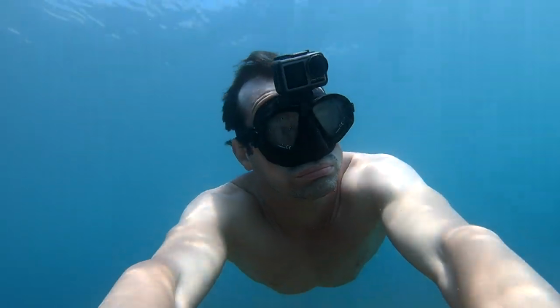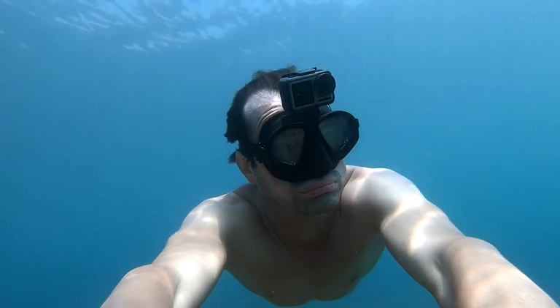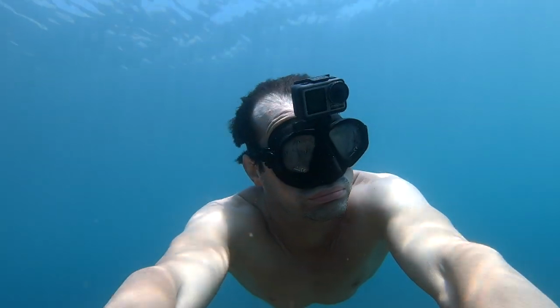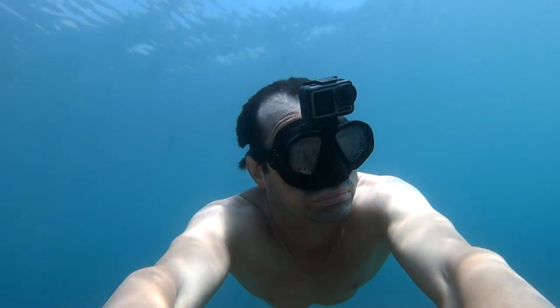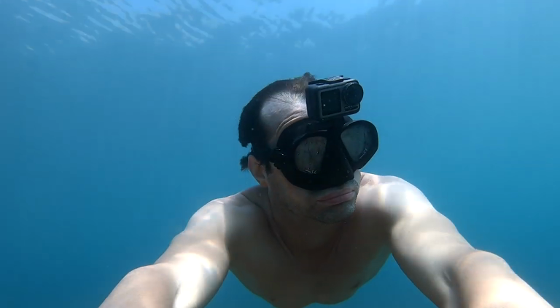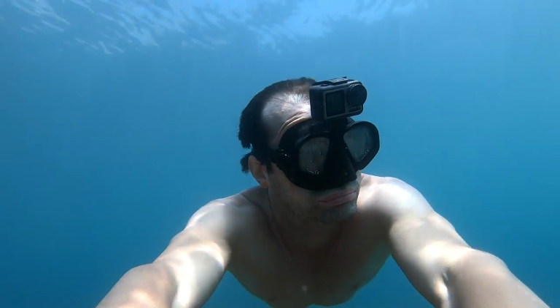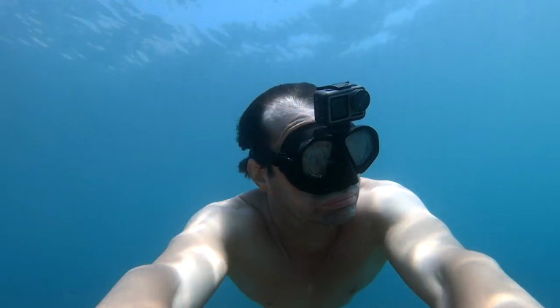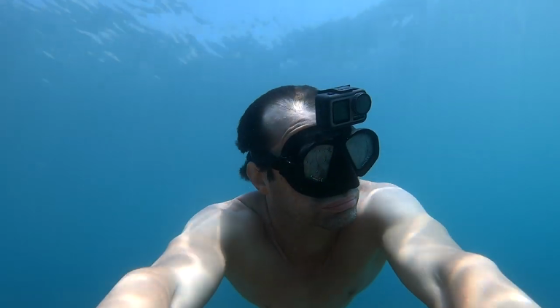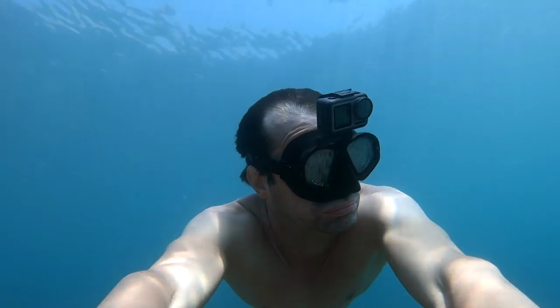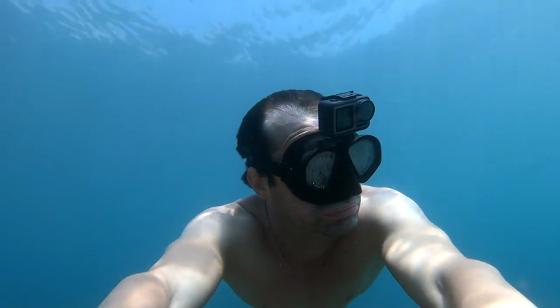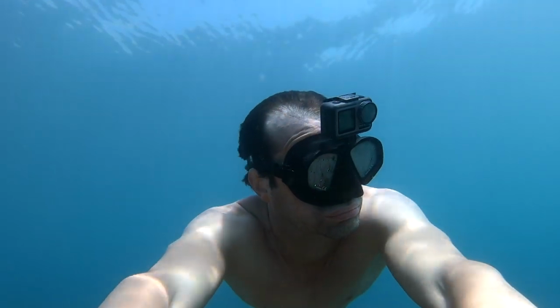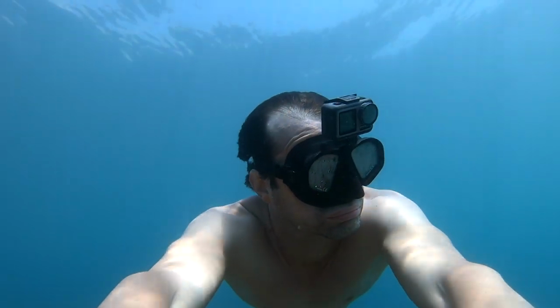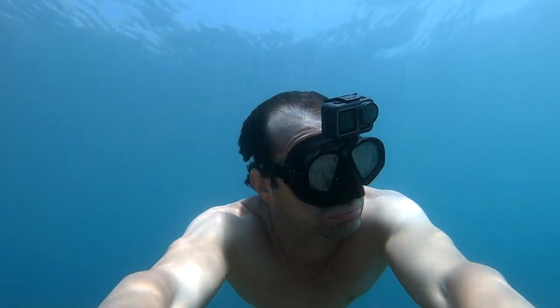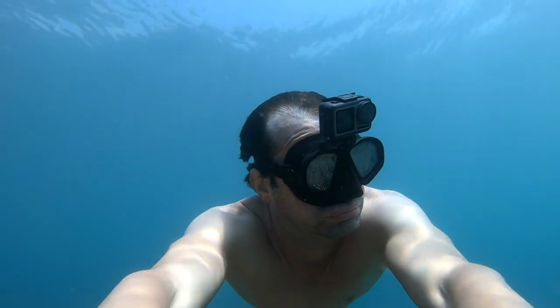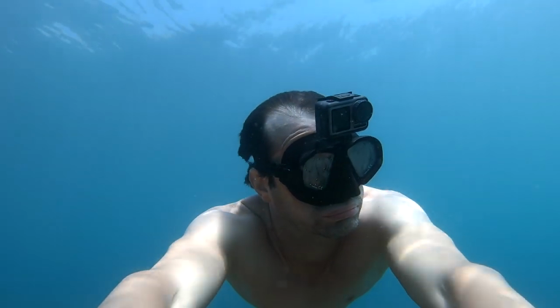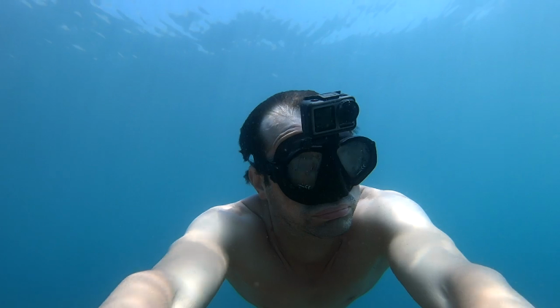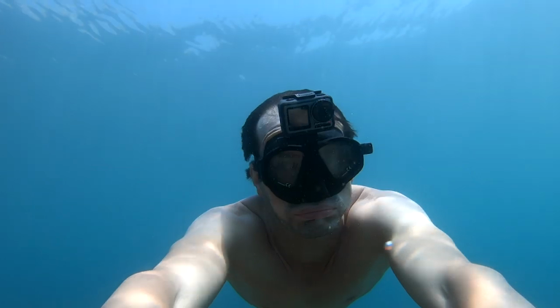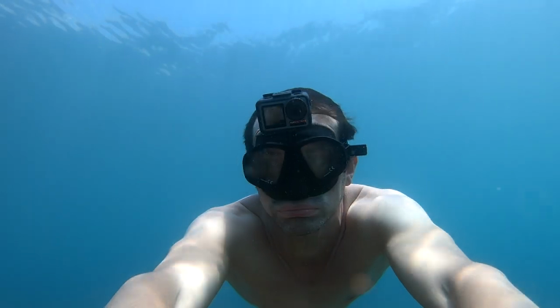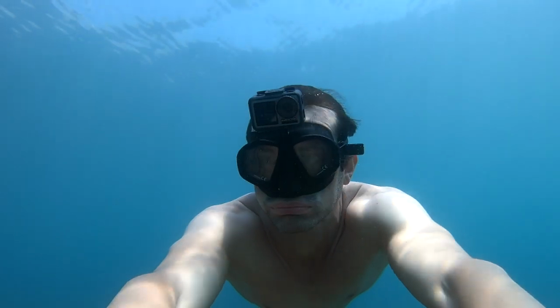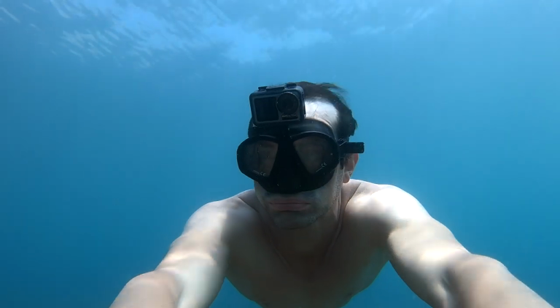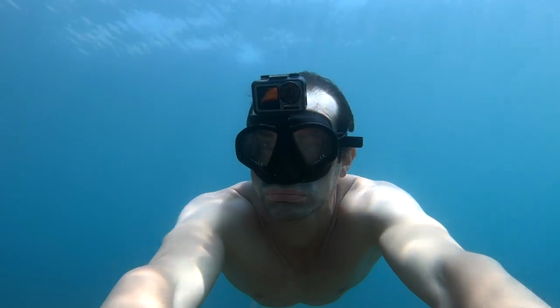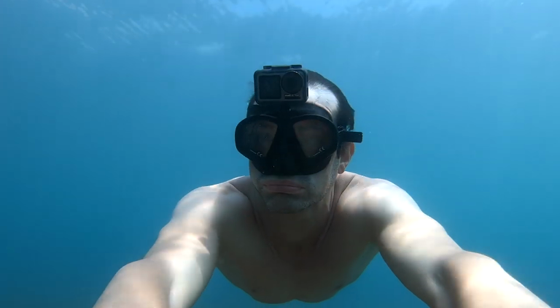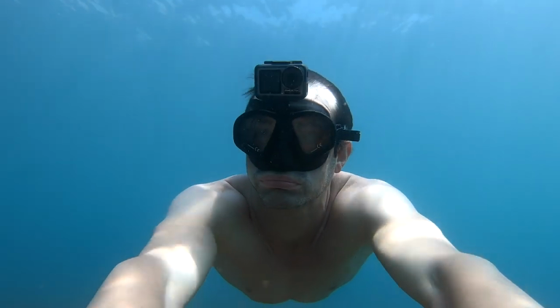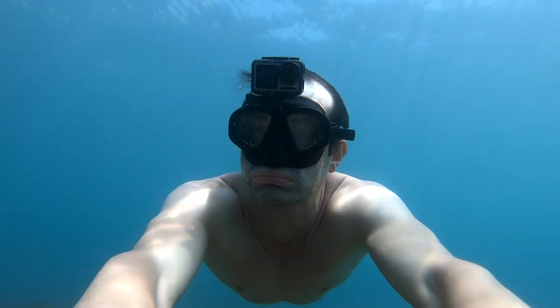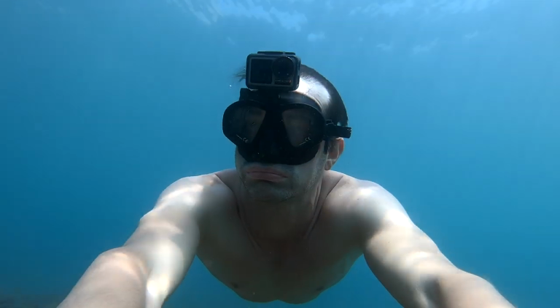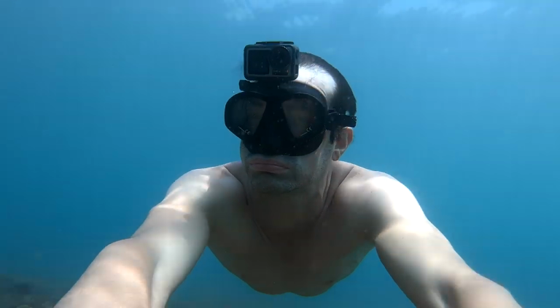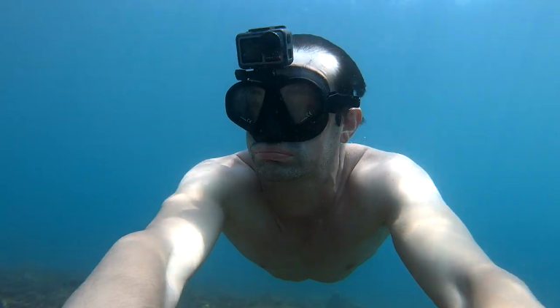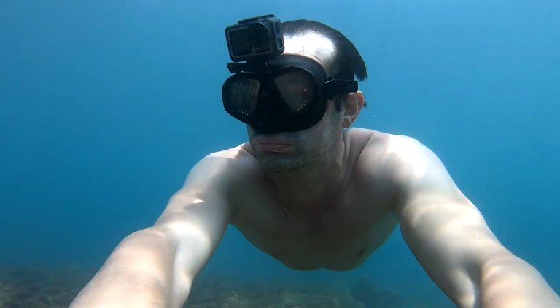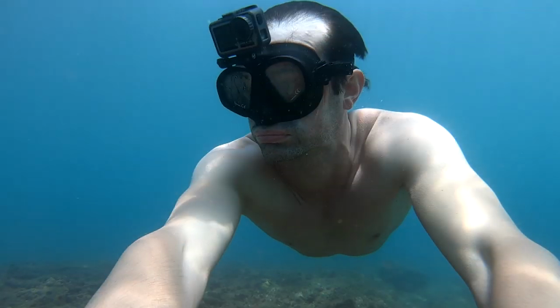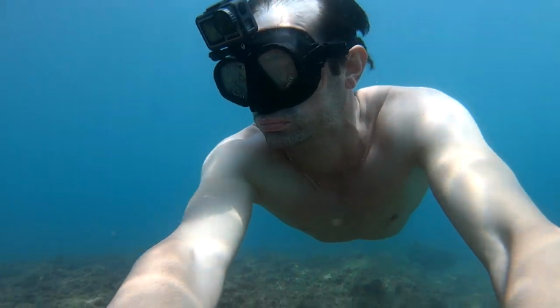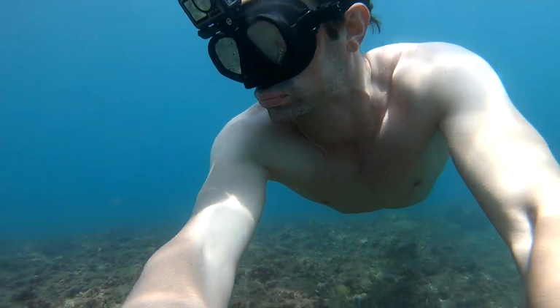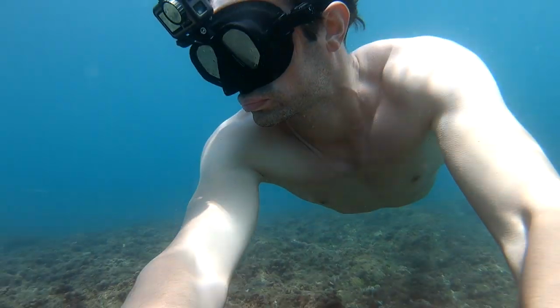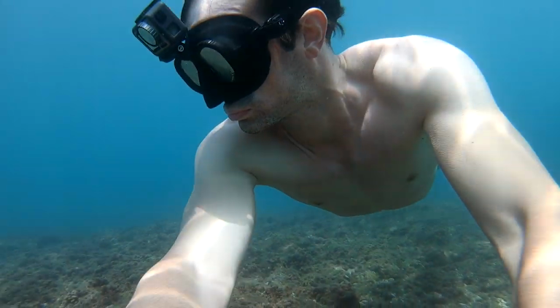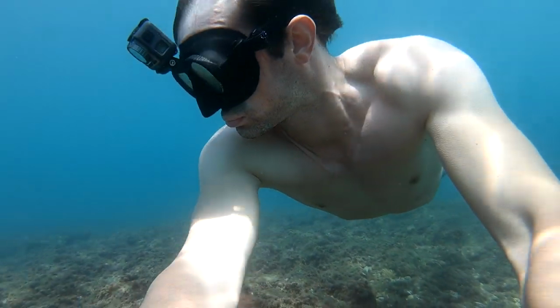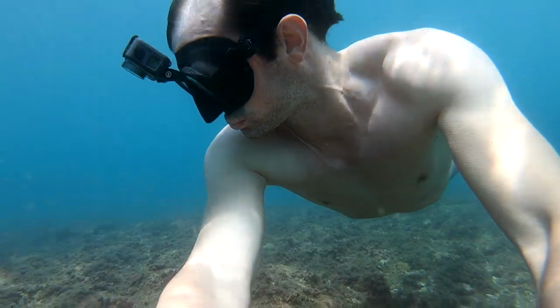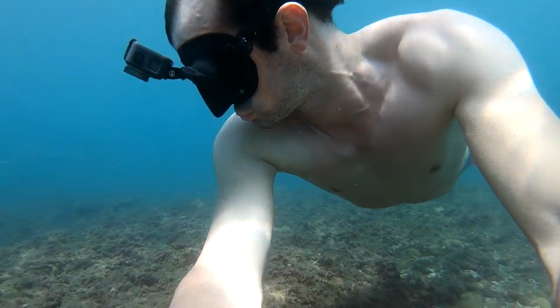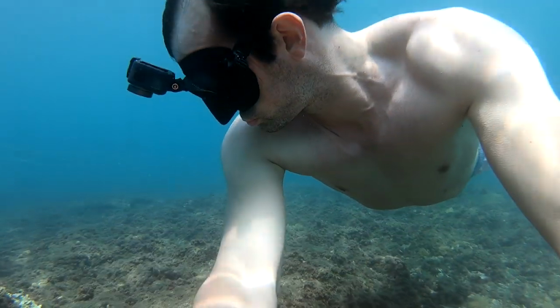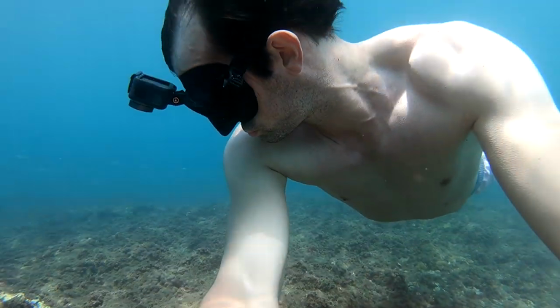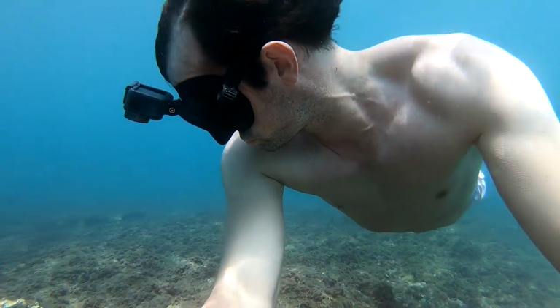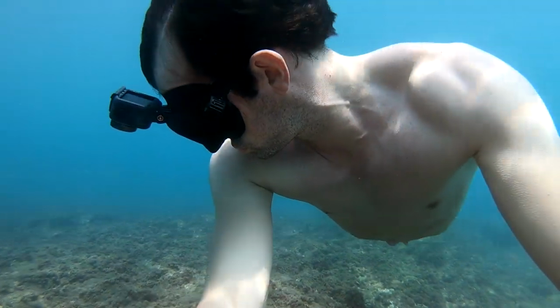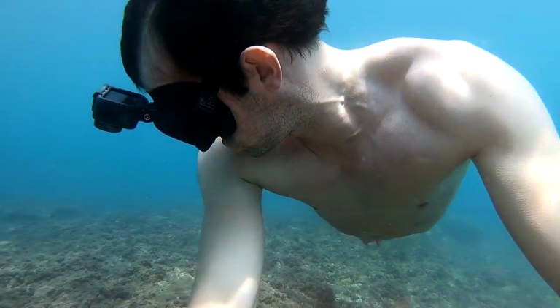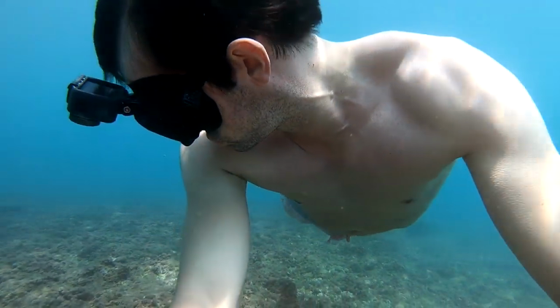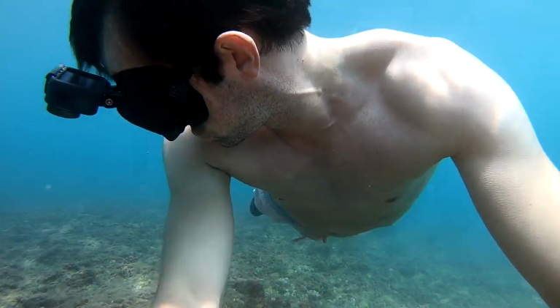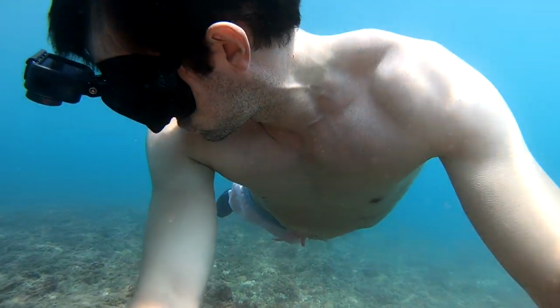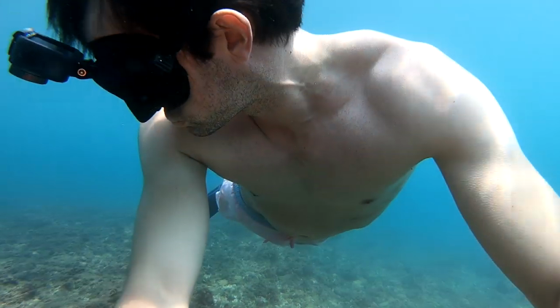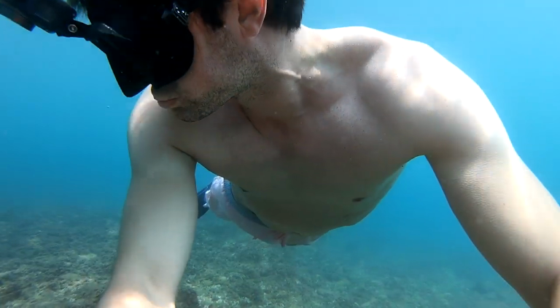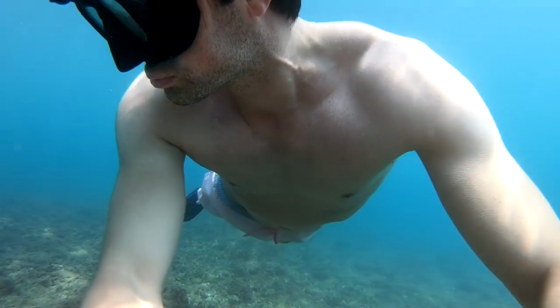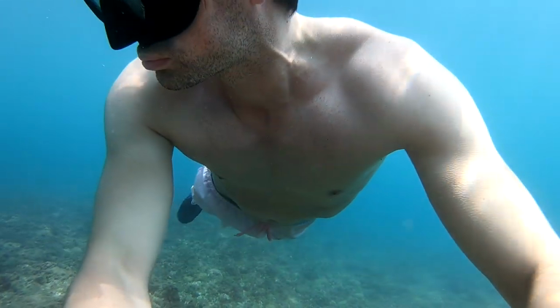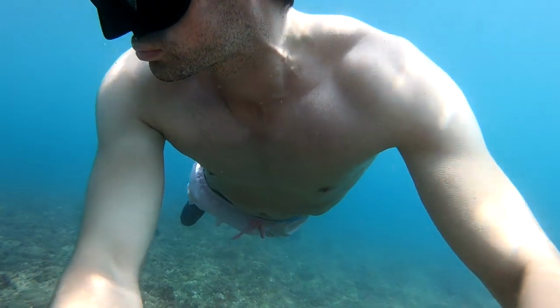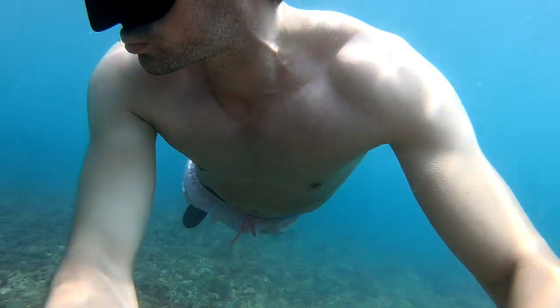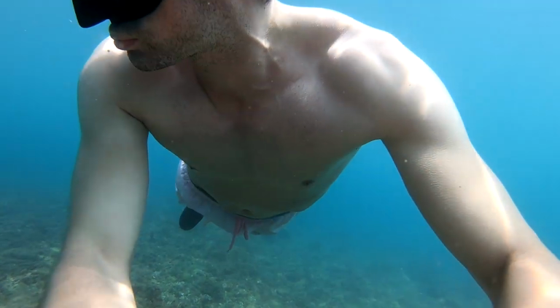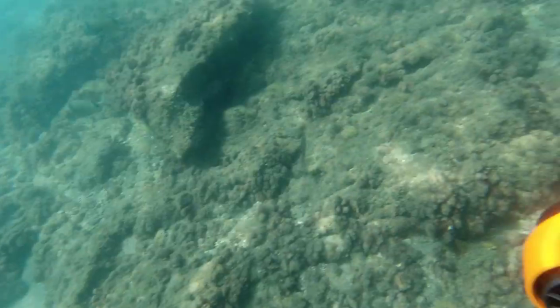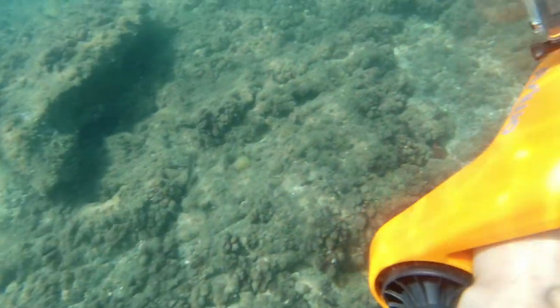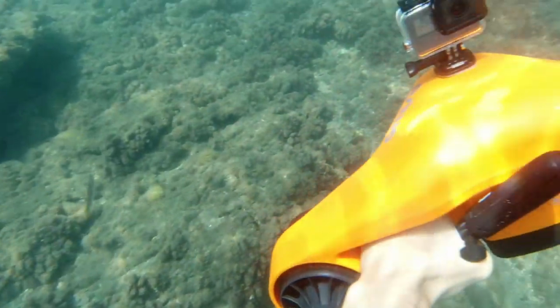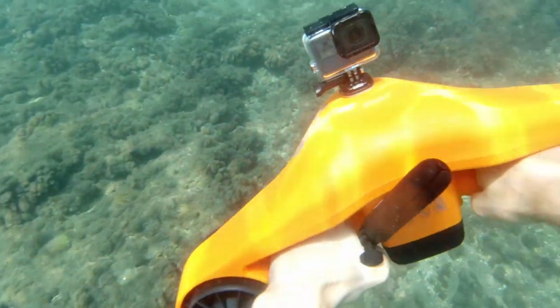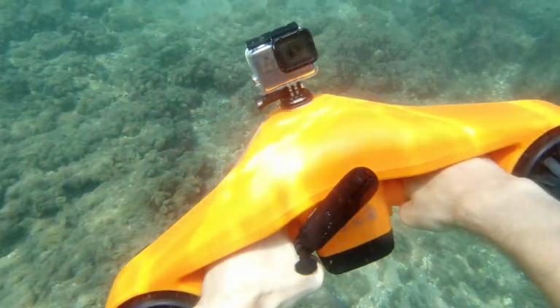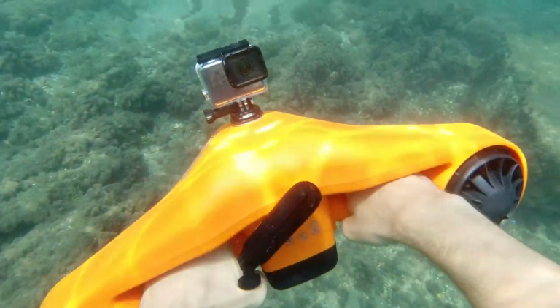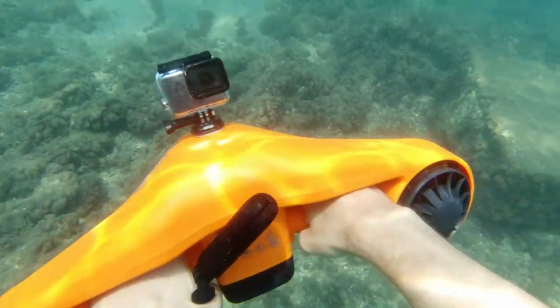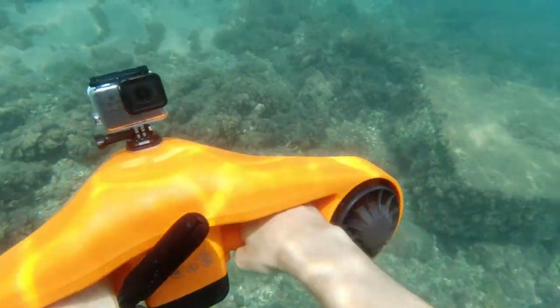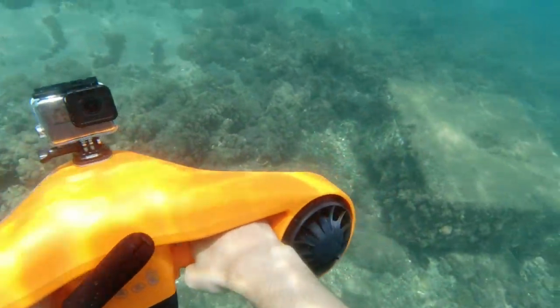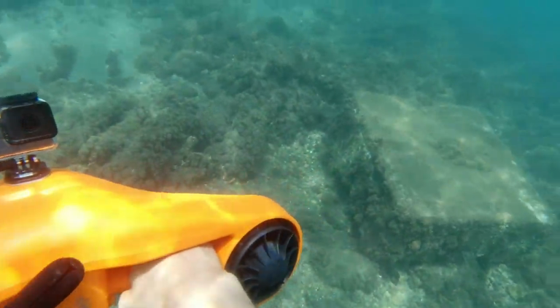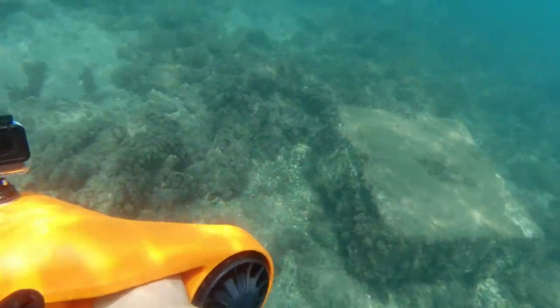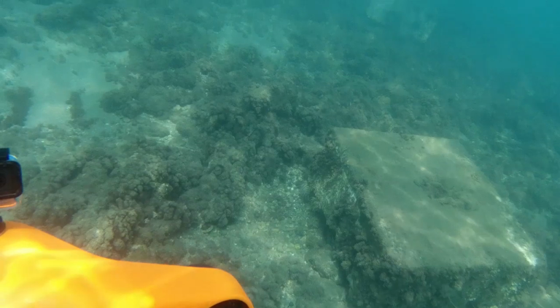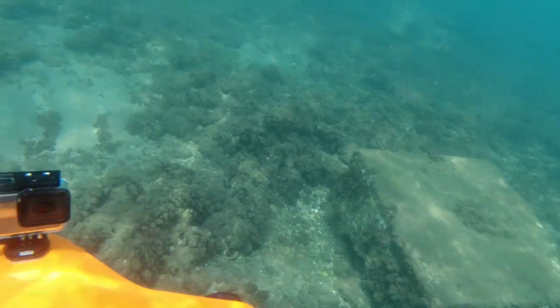The scooter is now out on Indiegogo, so you can go check it out there, pre-order it, and get 33% off.